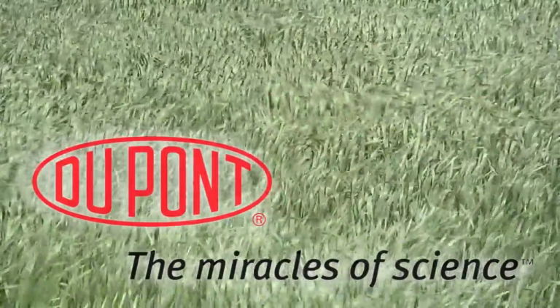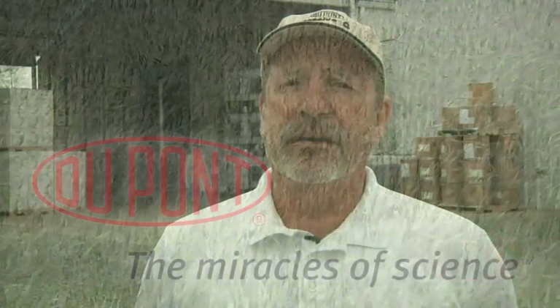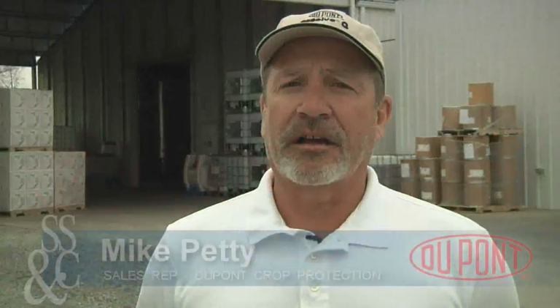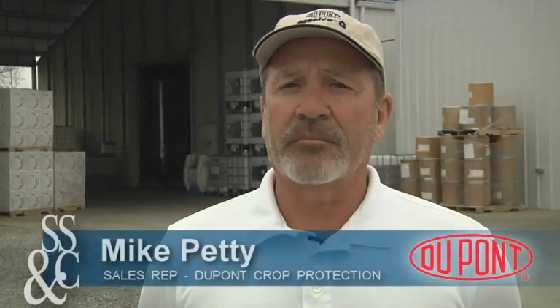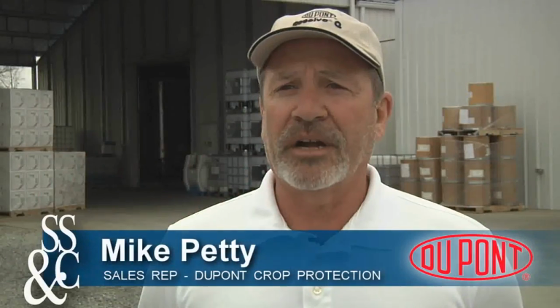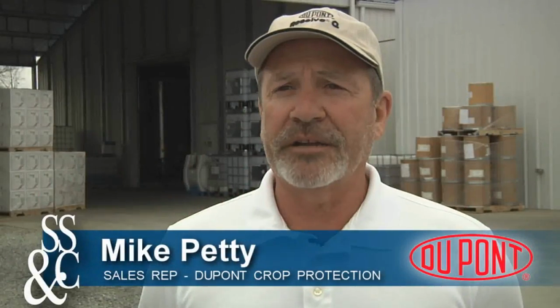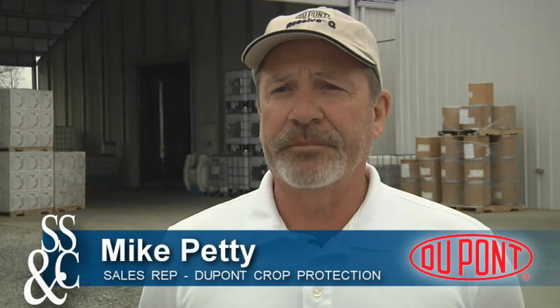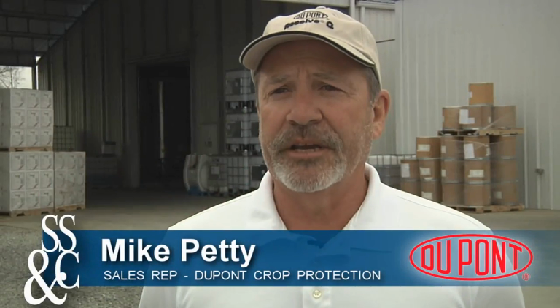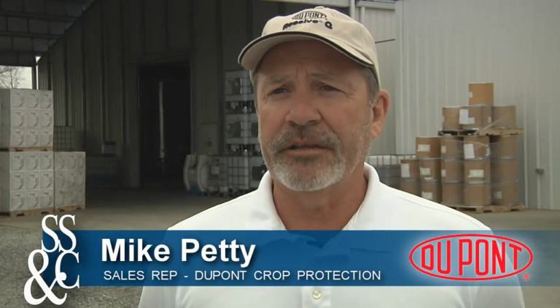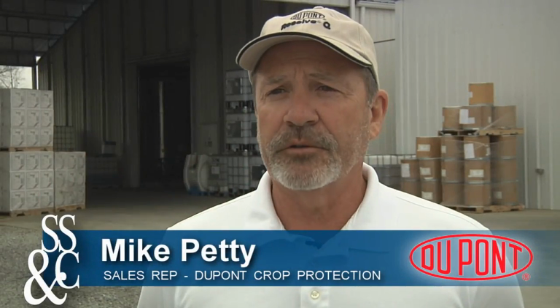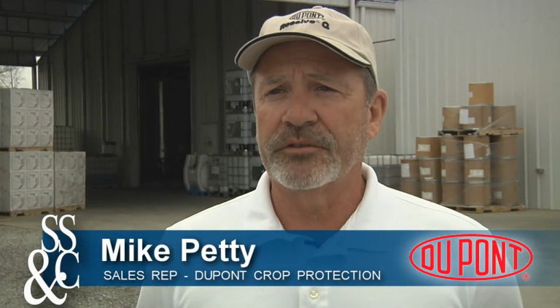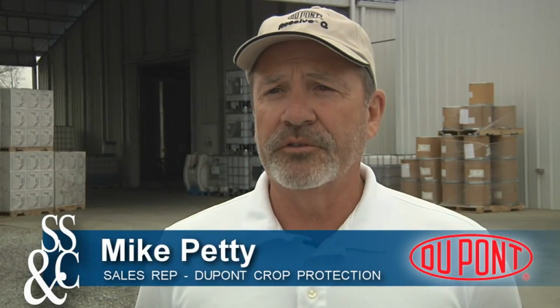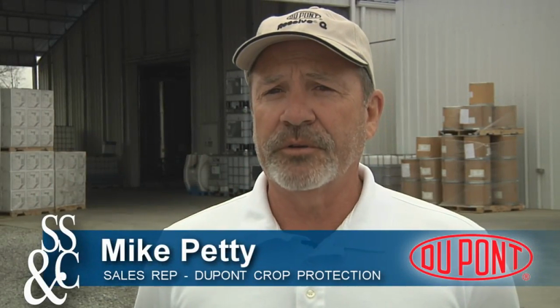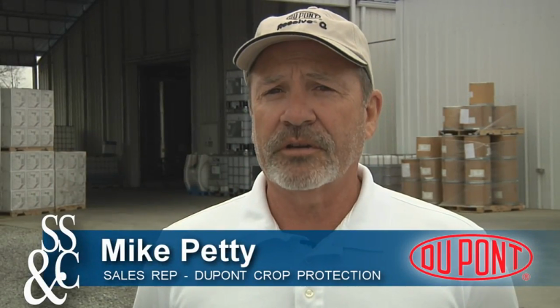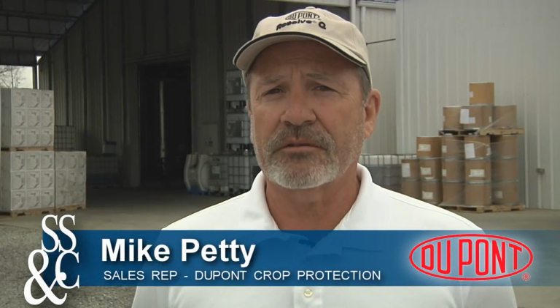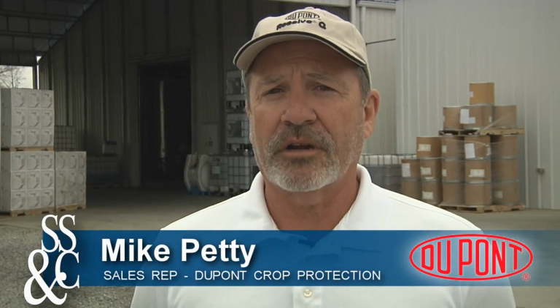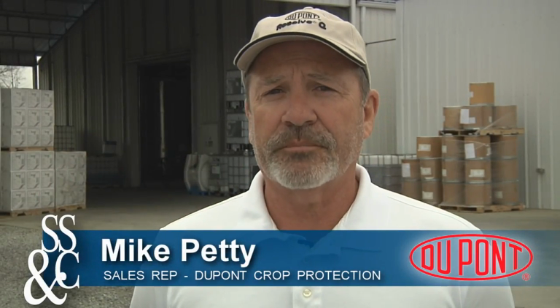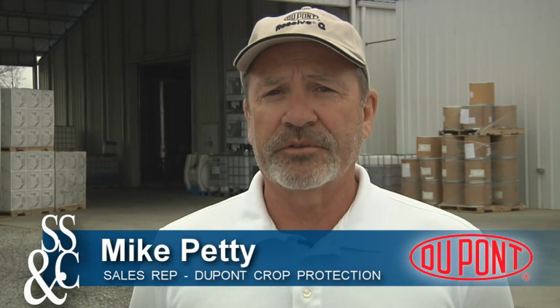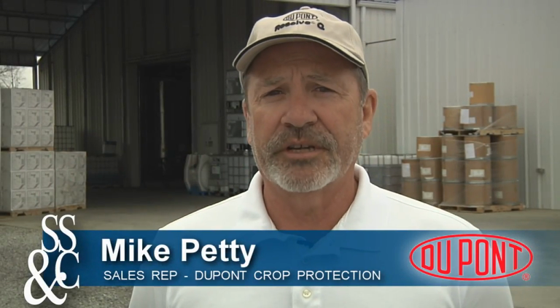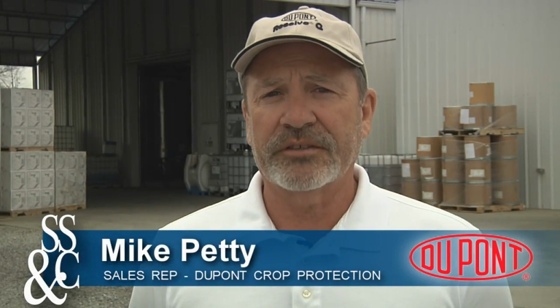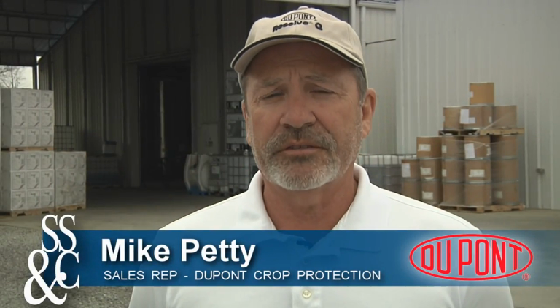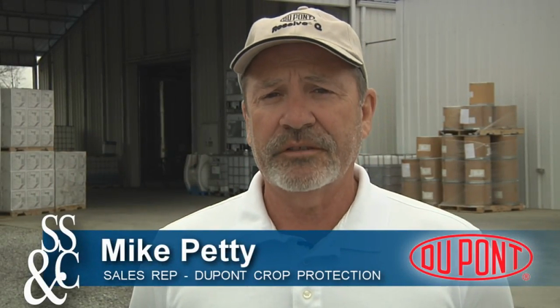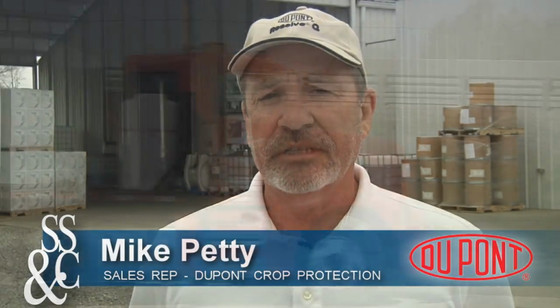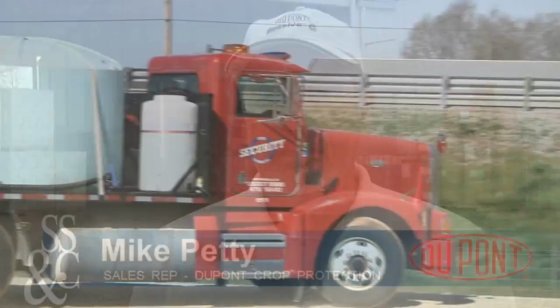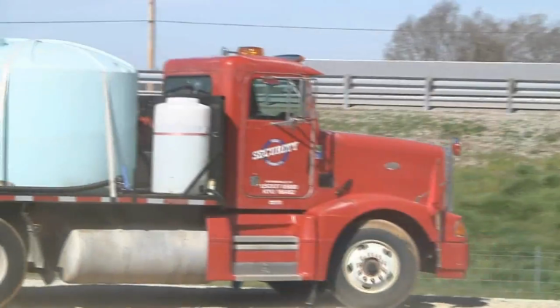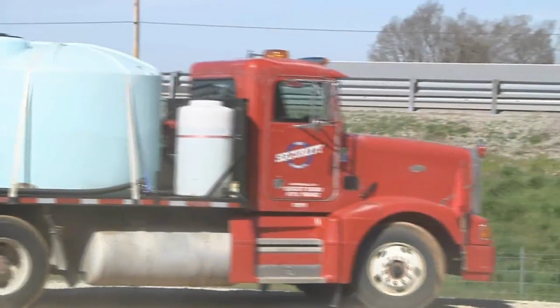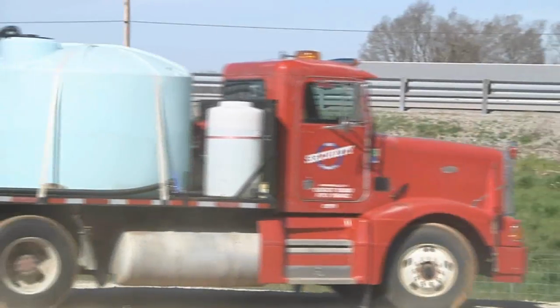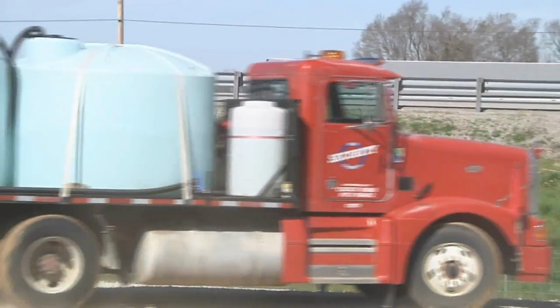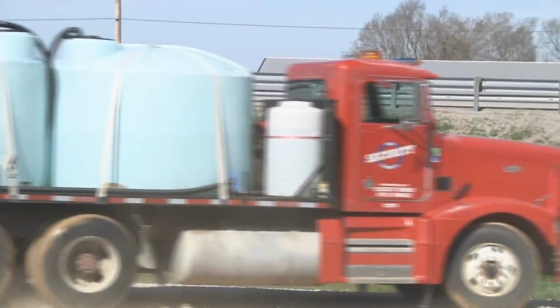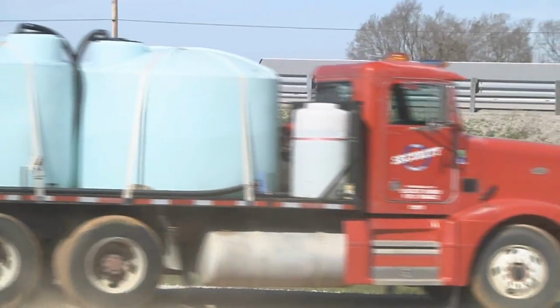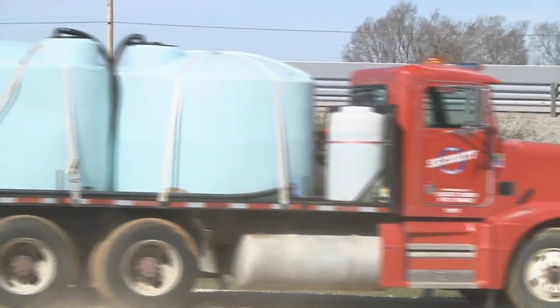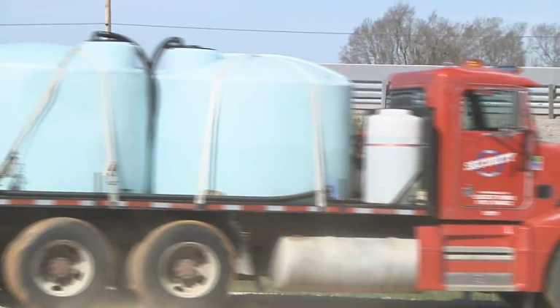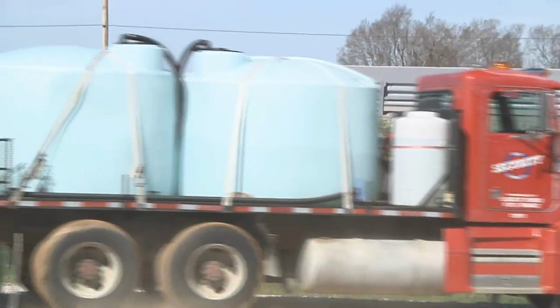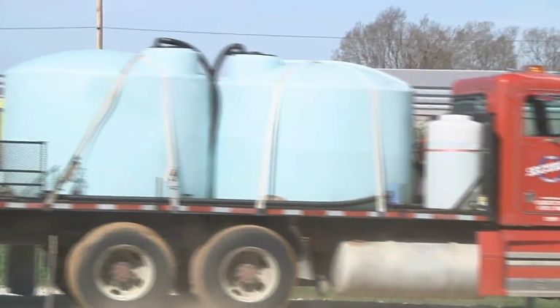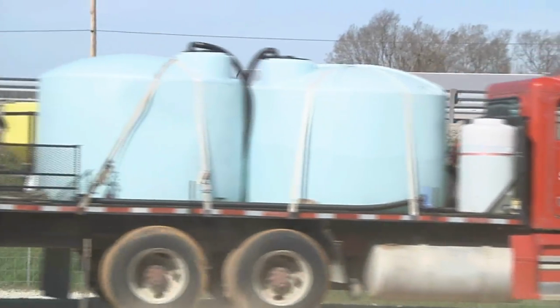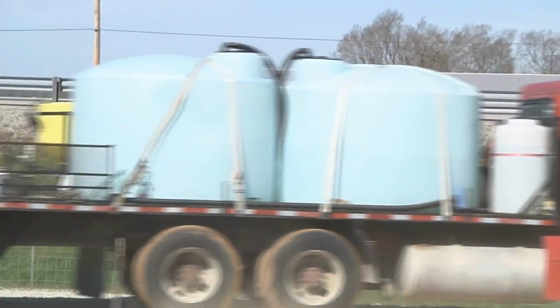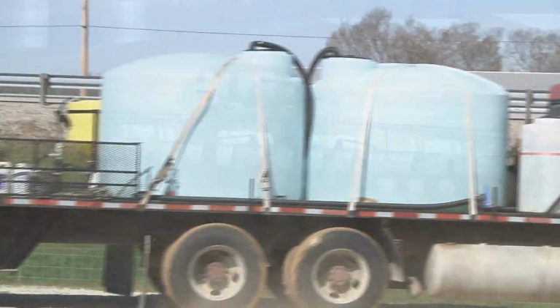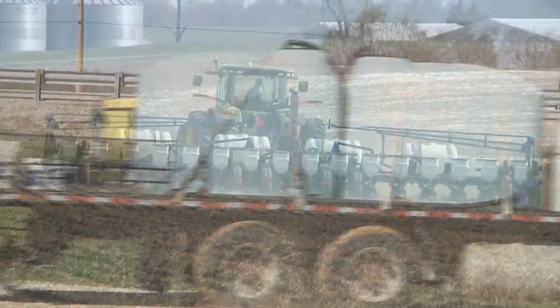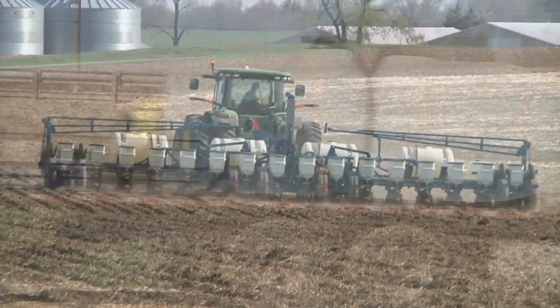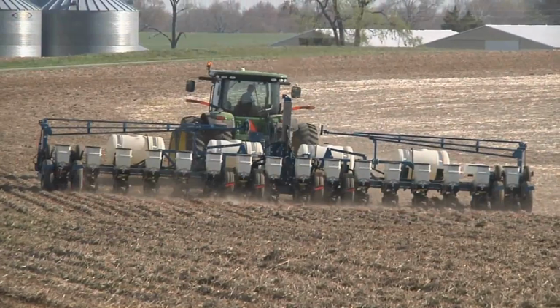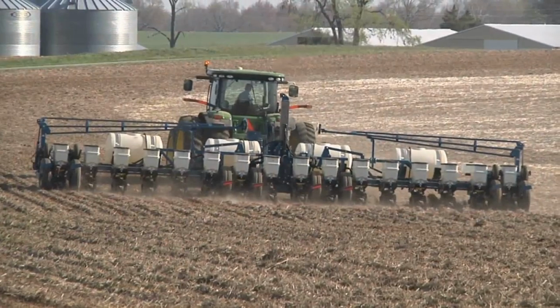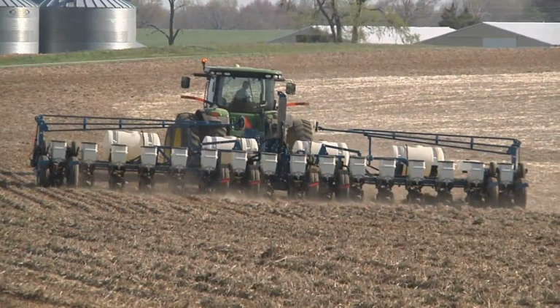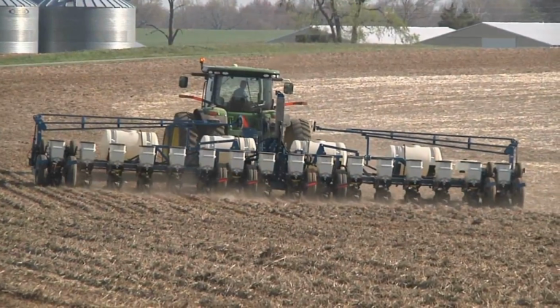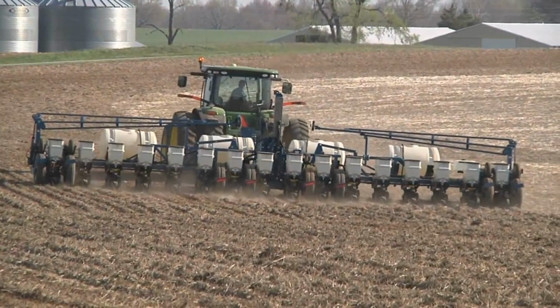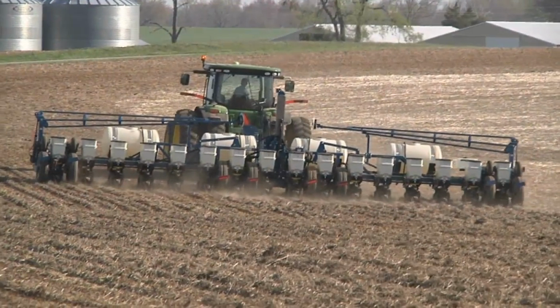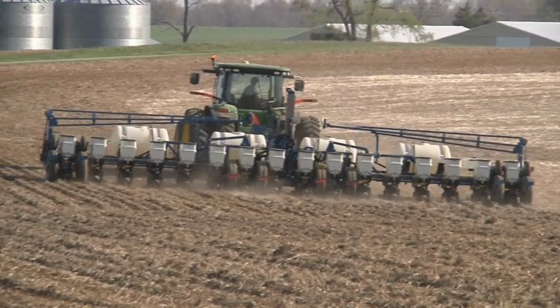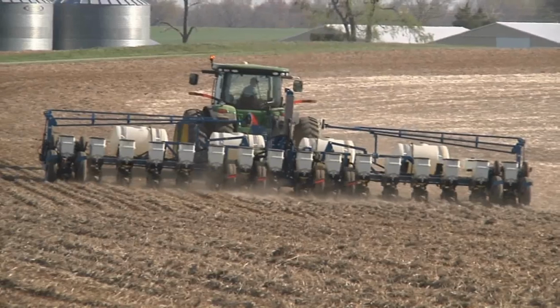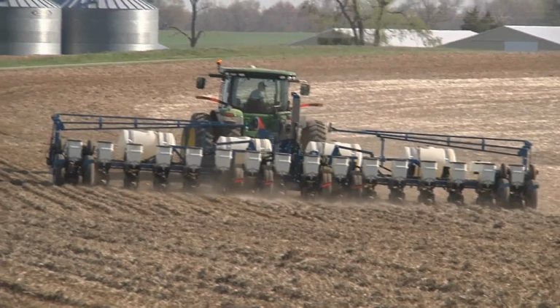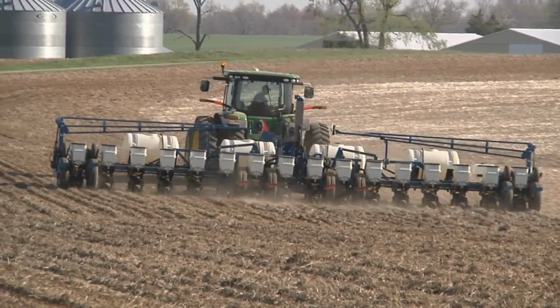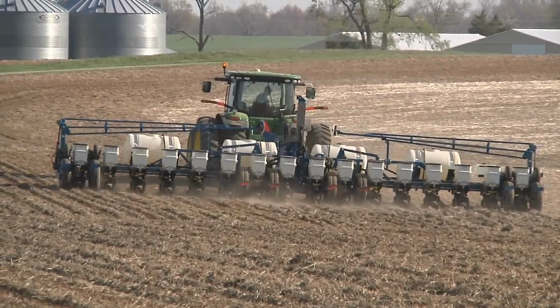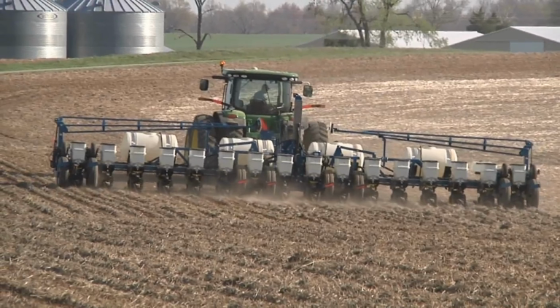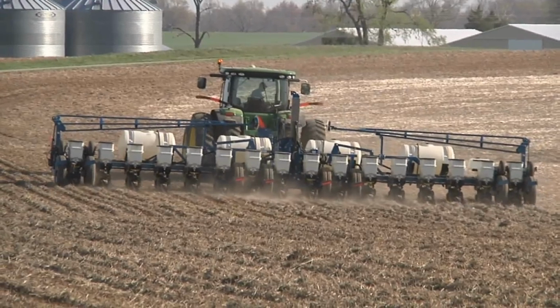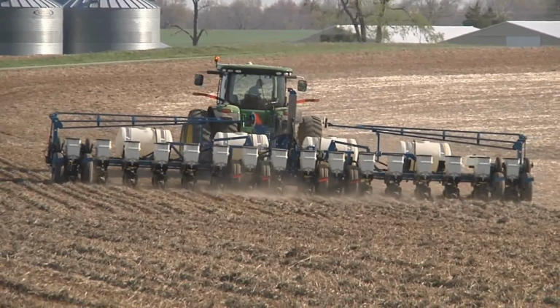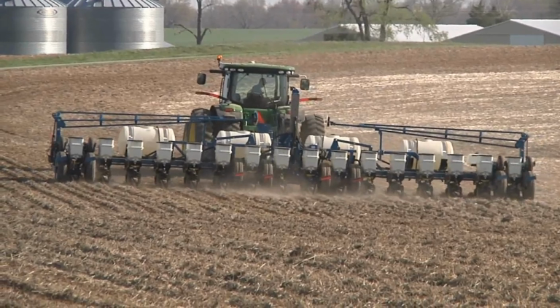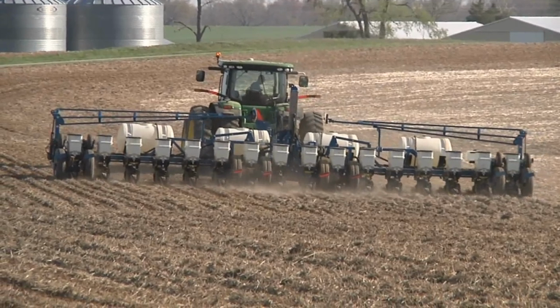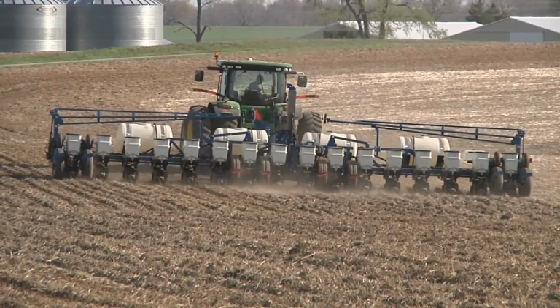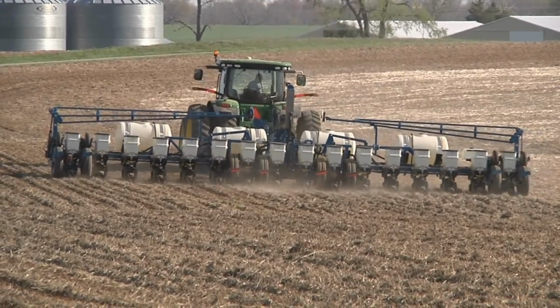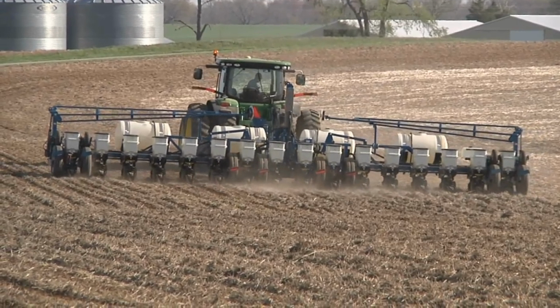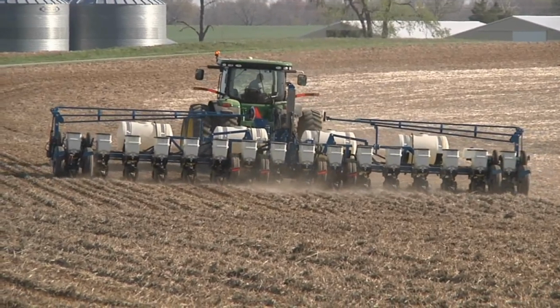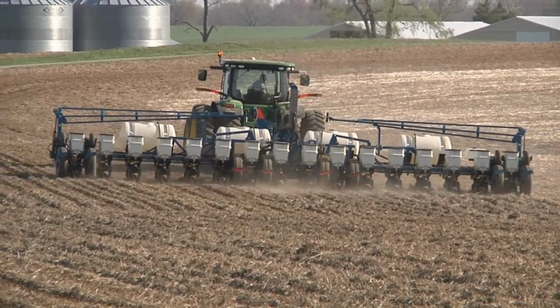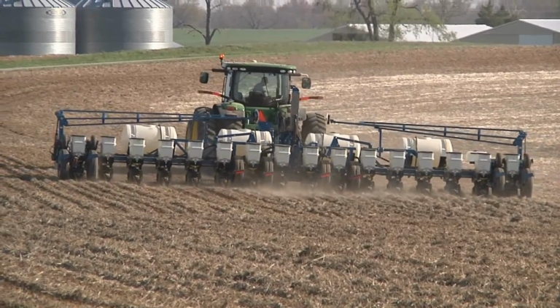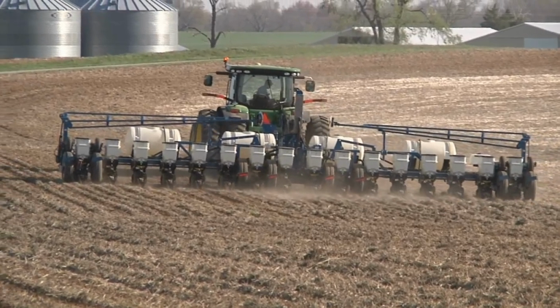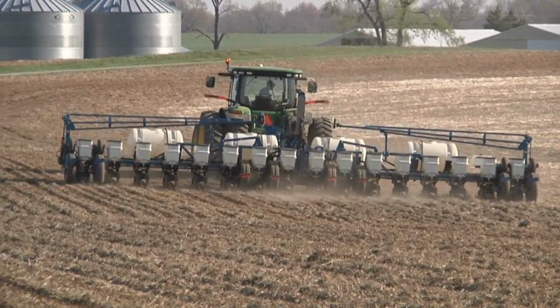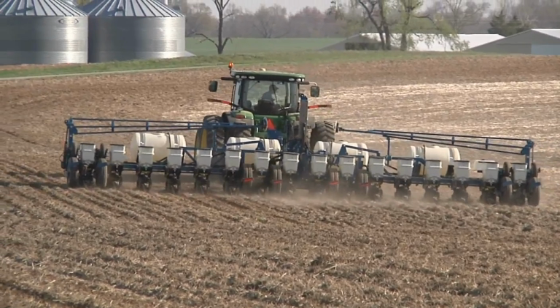I'm Mike Petty with DuPont Crop Protection. Security Seed and Chemical is a very trusted advisor to growers throughout Kentucky and Tennessee.